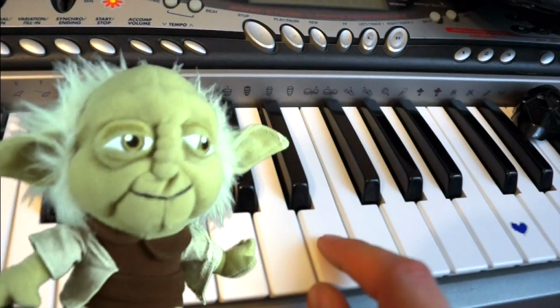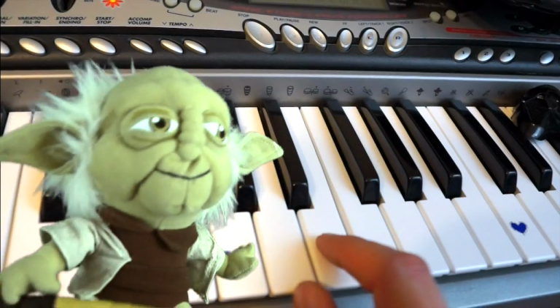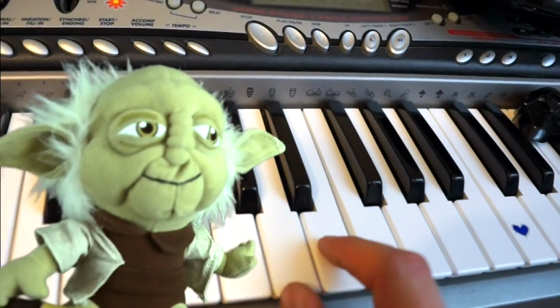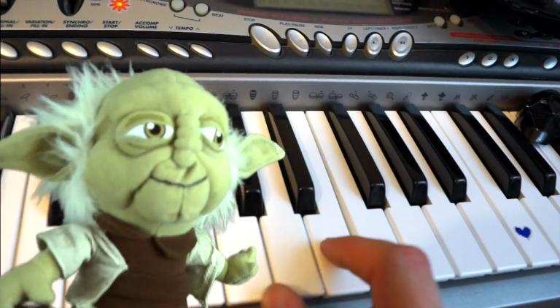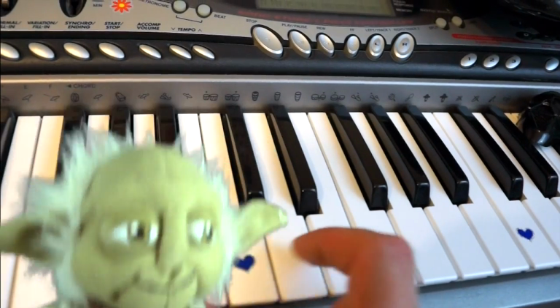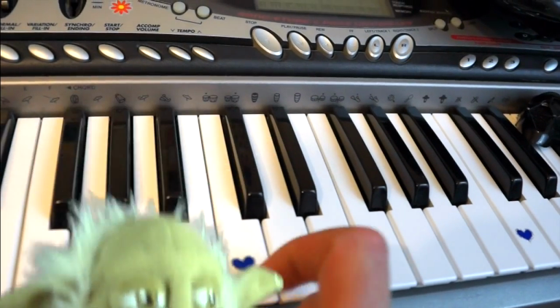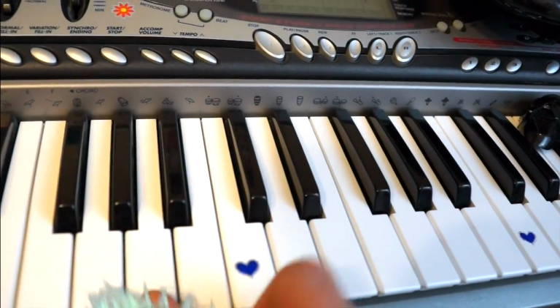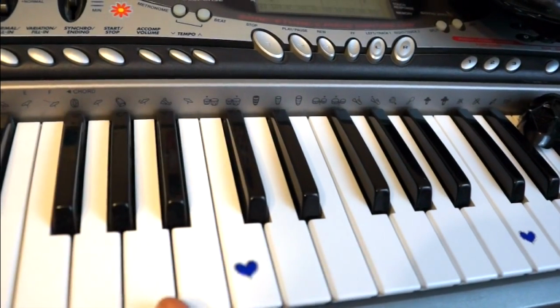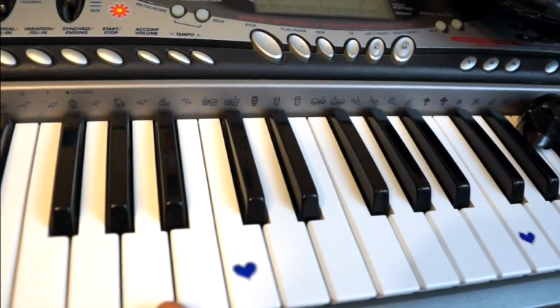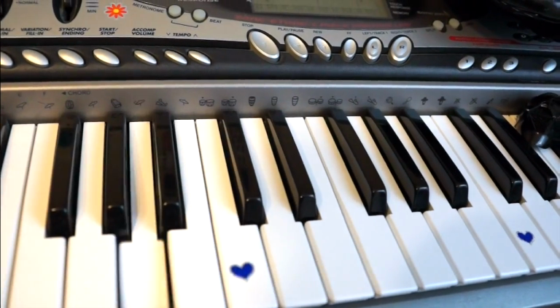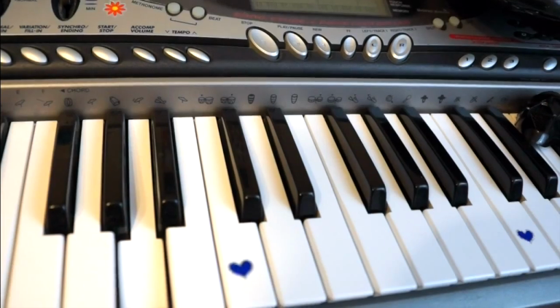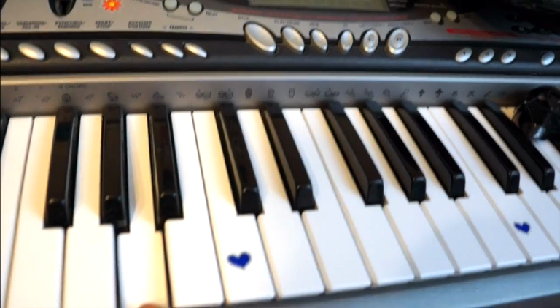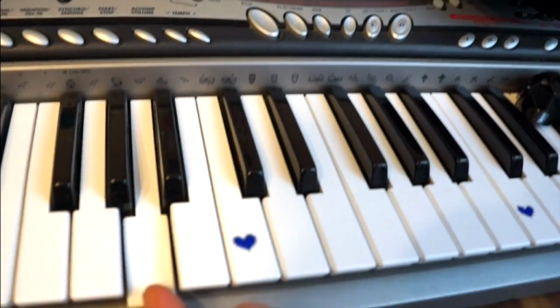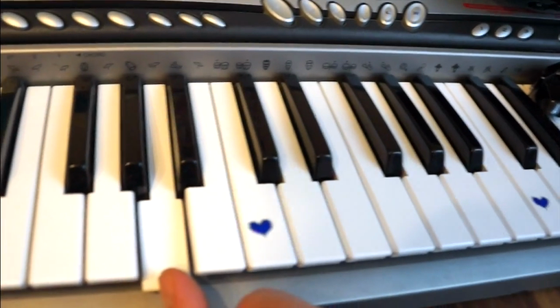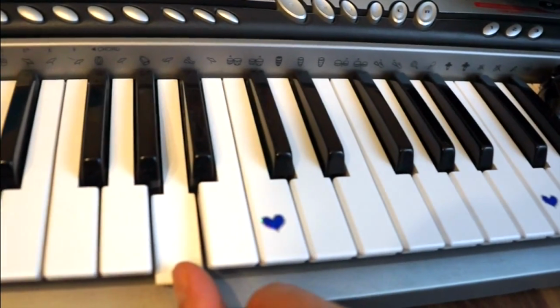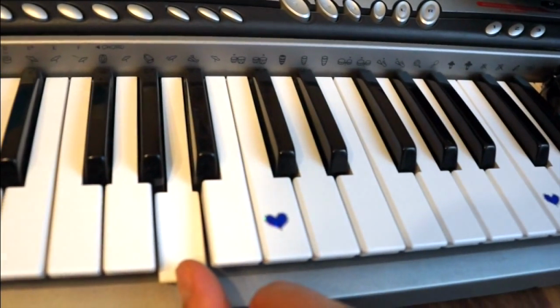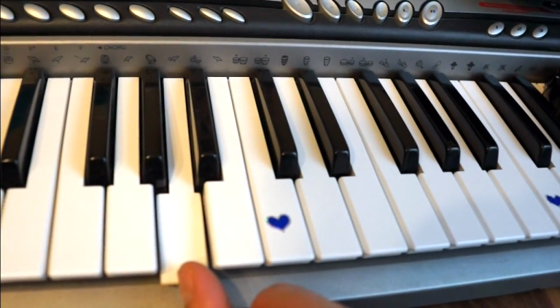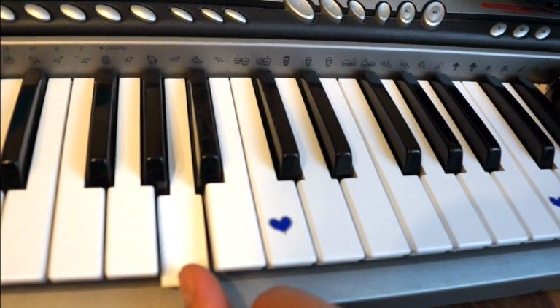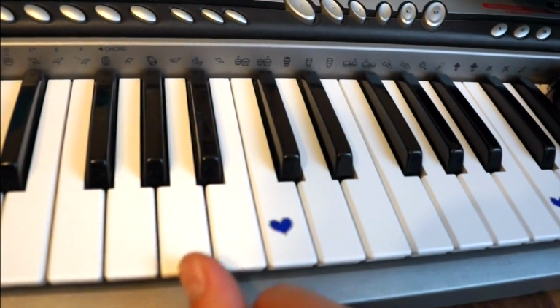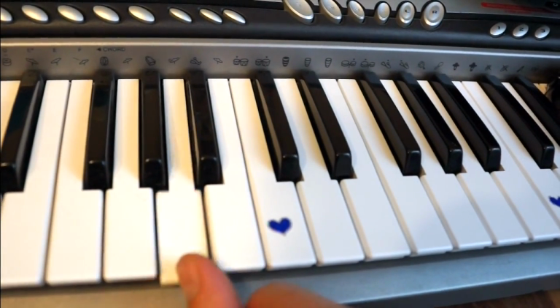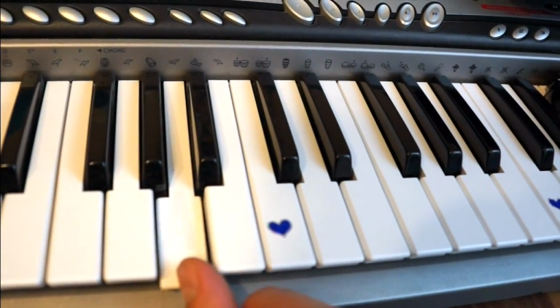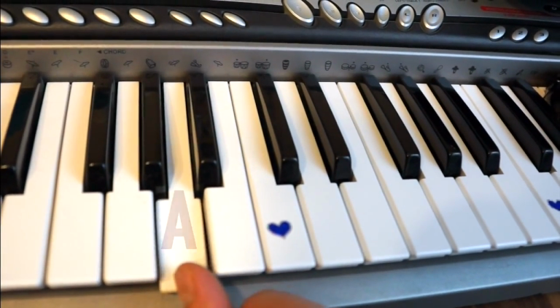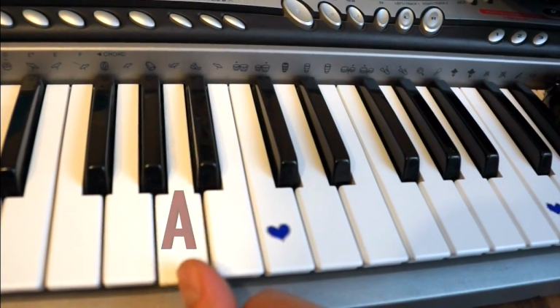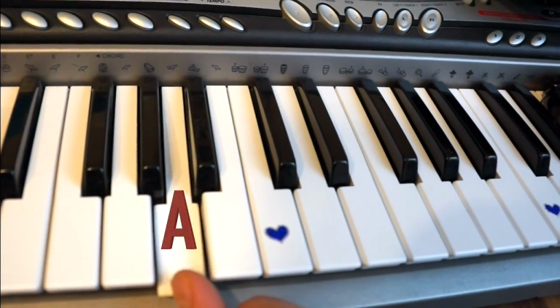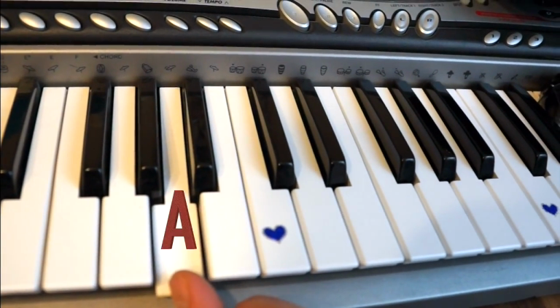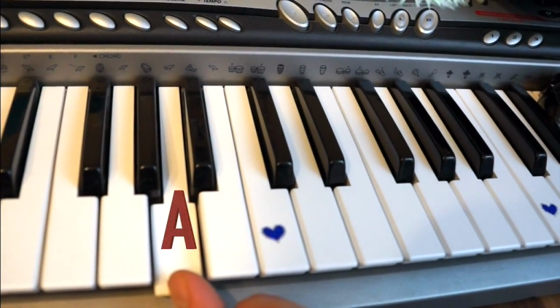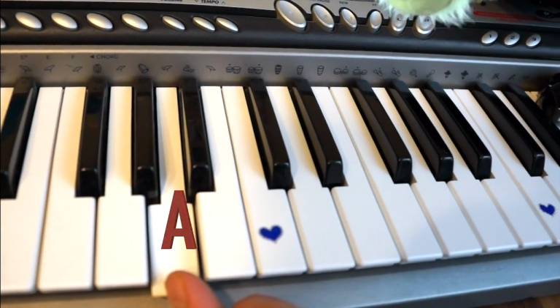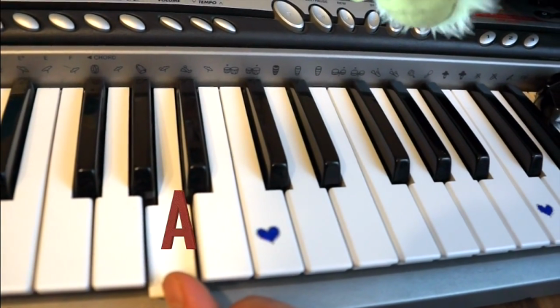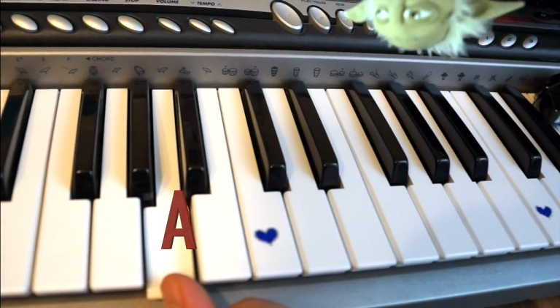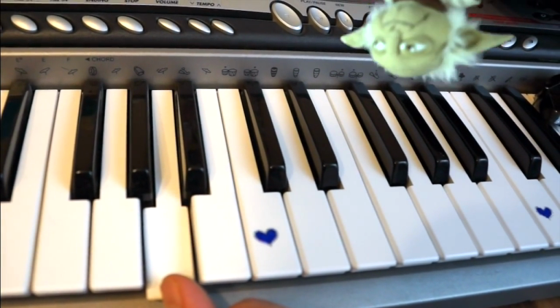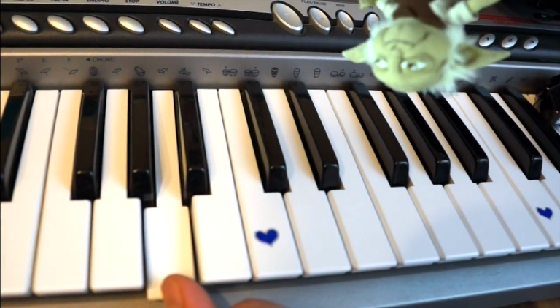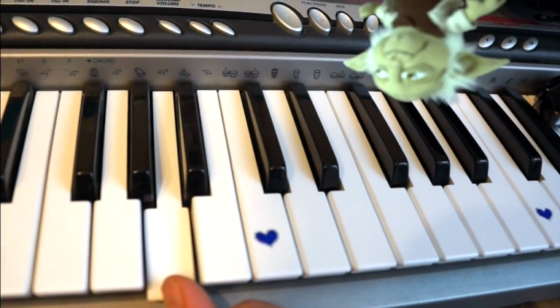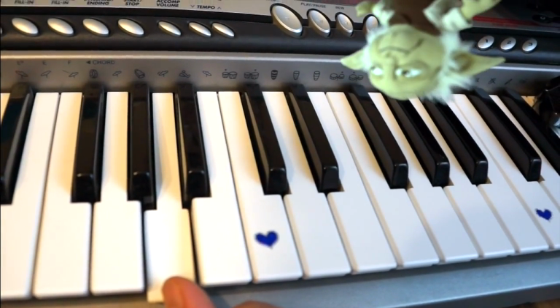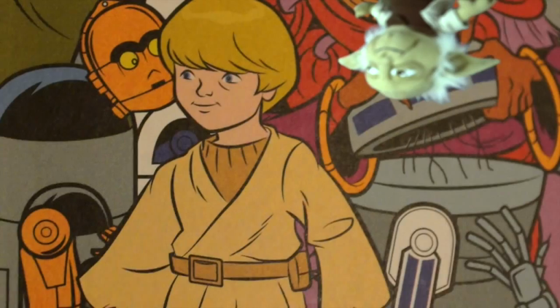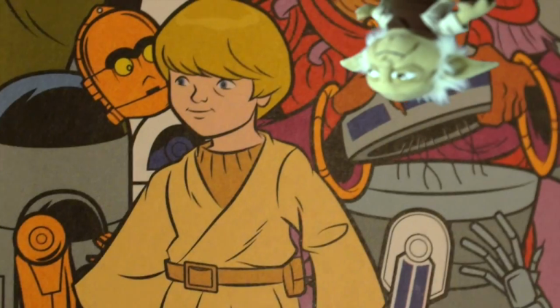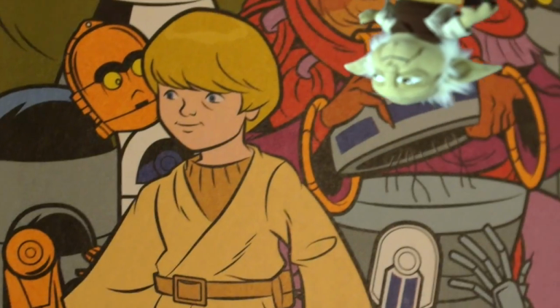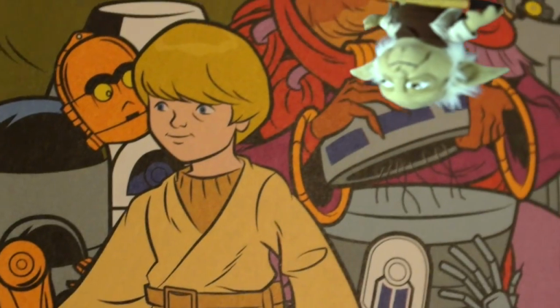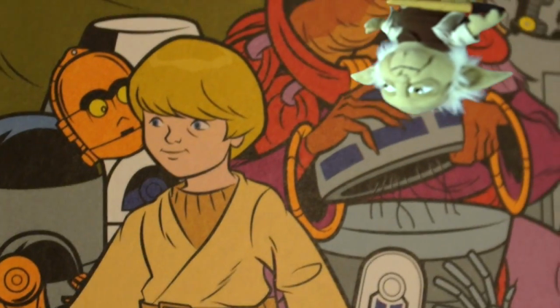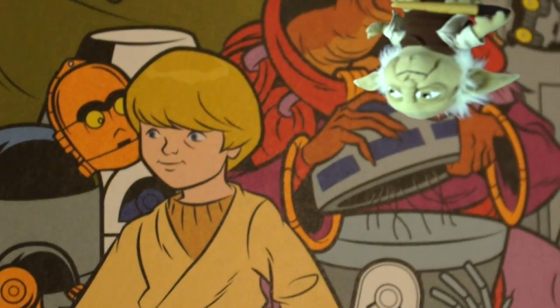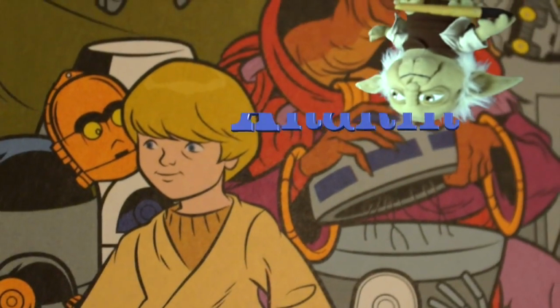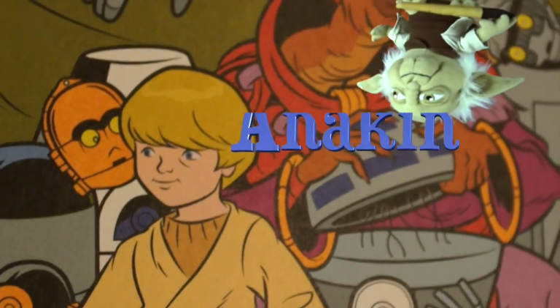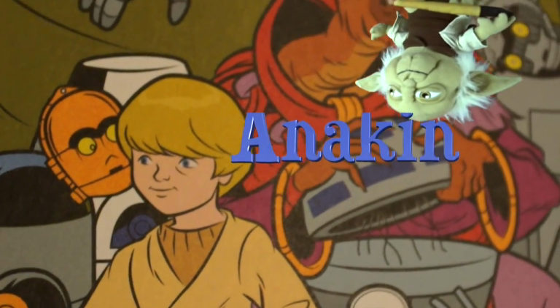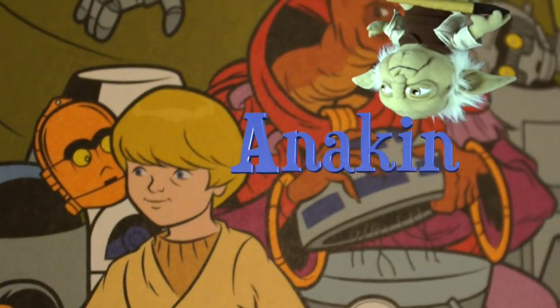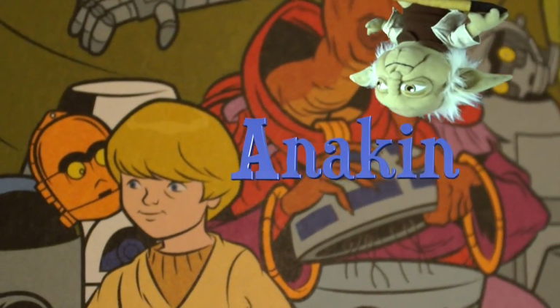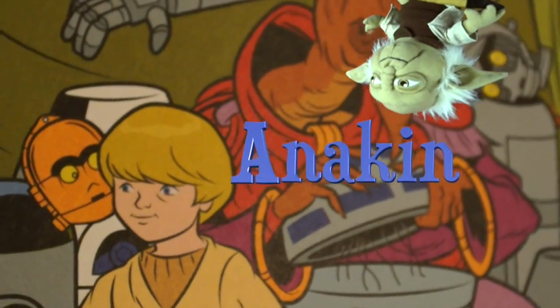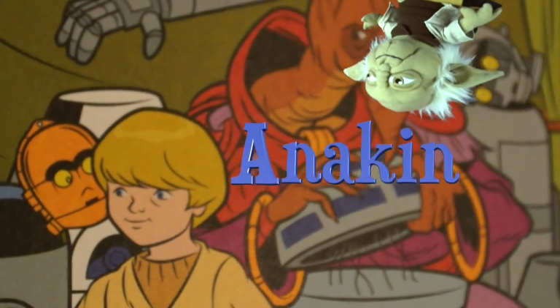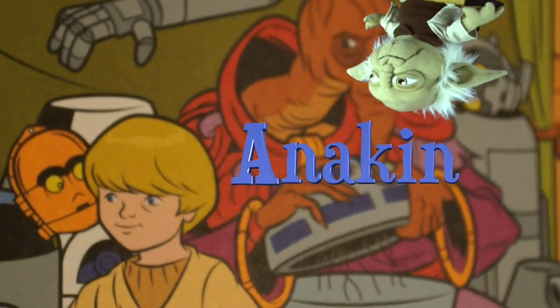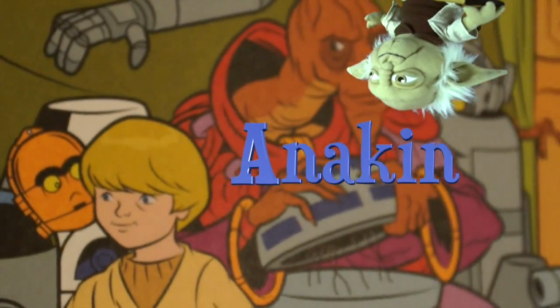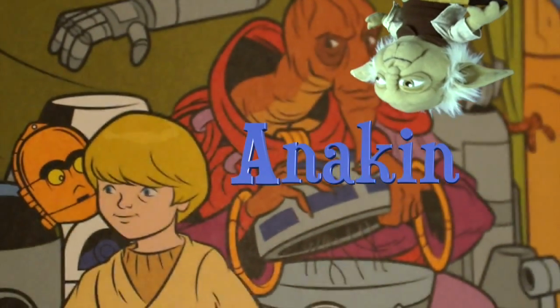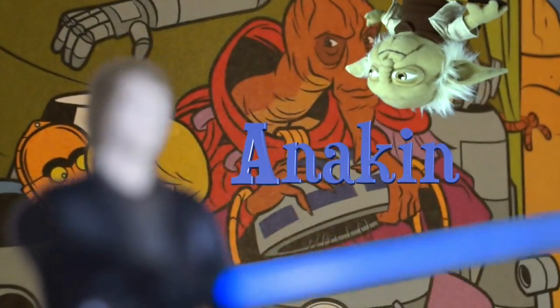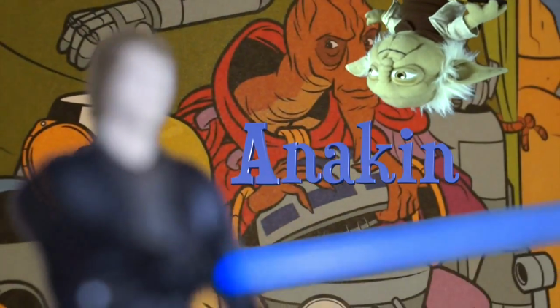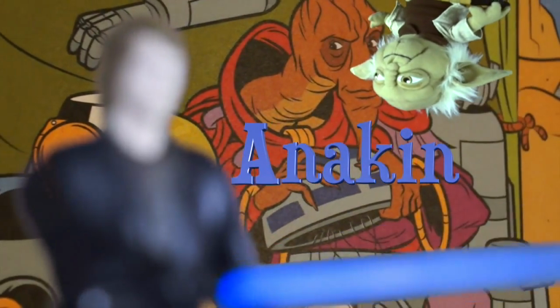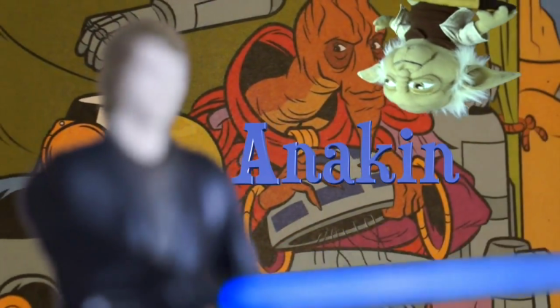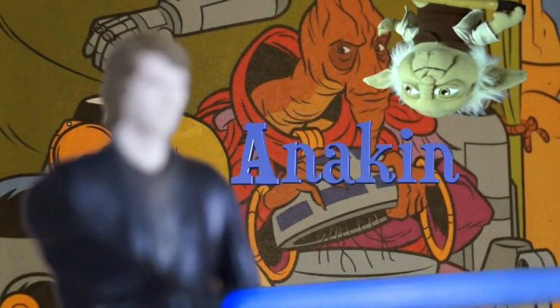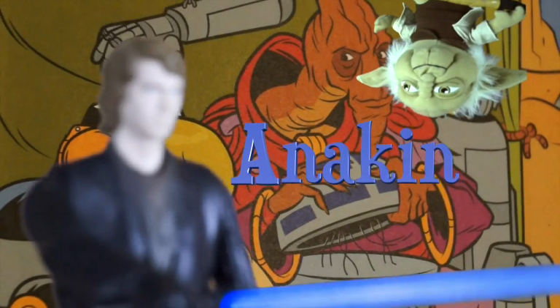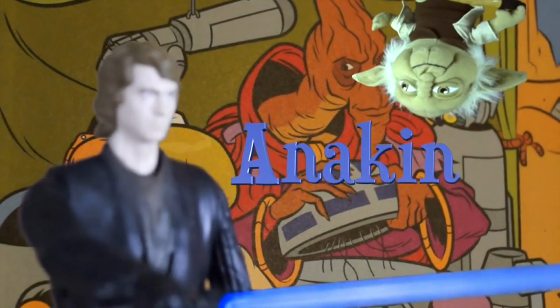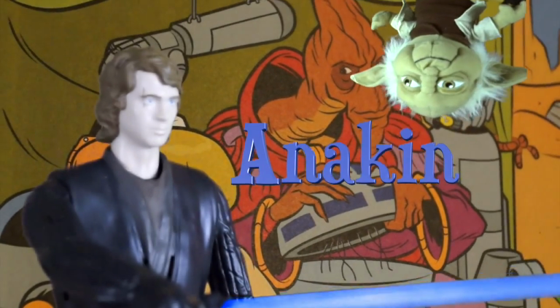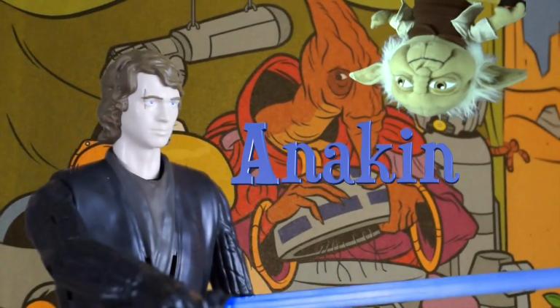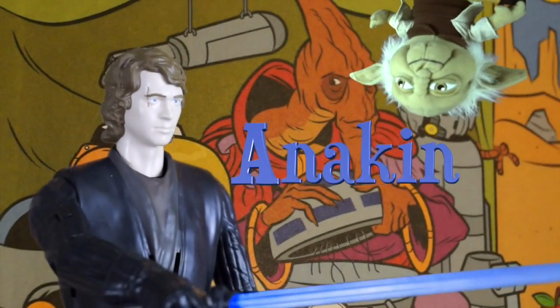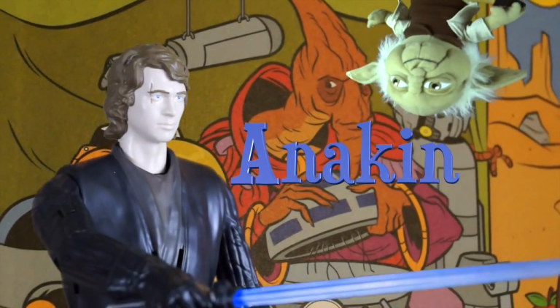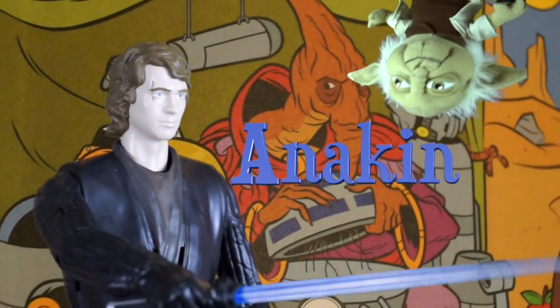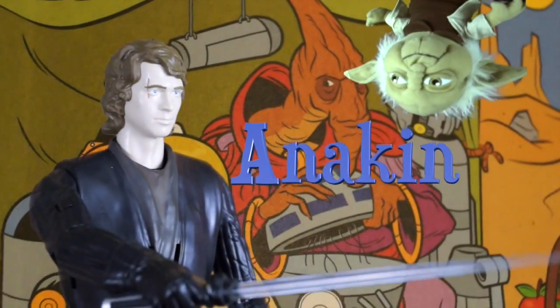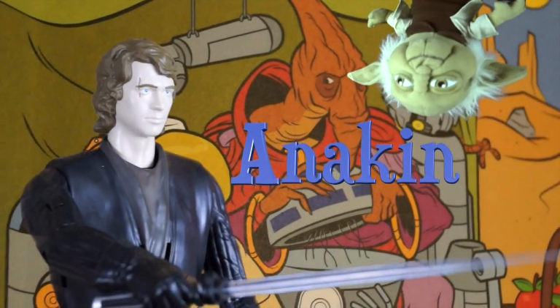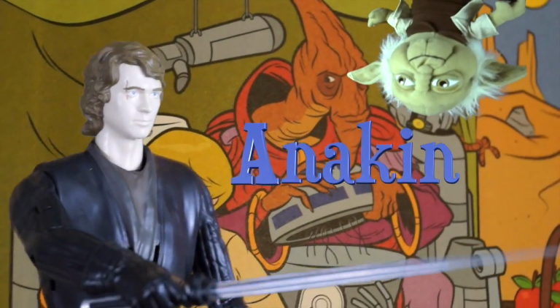The next note we learn is... A. This relates to Anakin. Very strong with the force is this one.